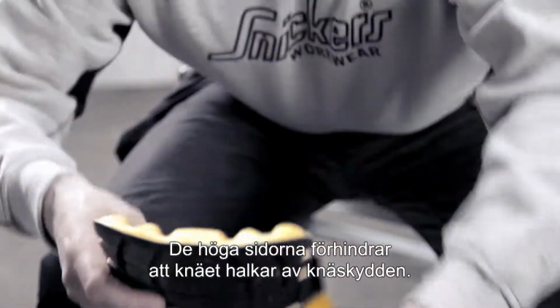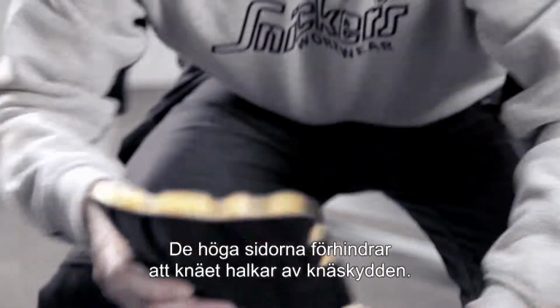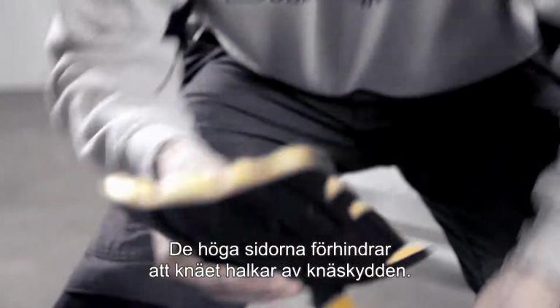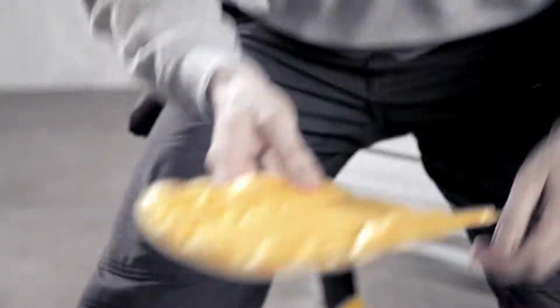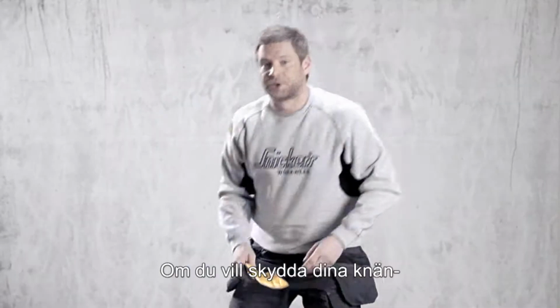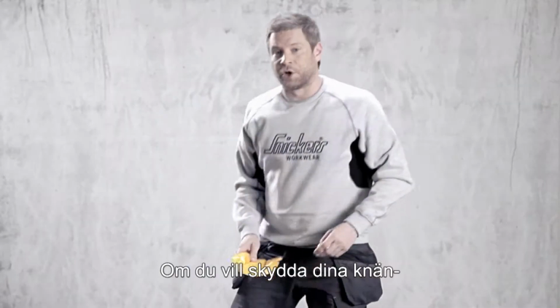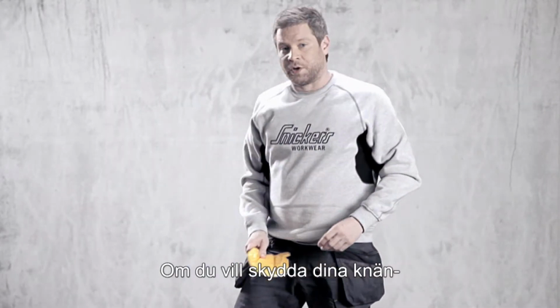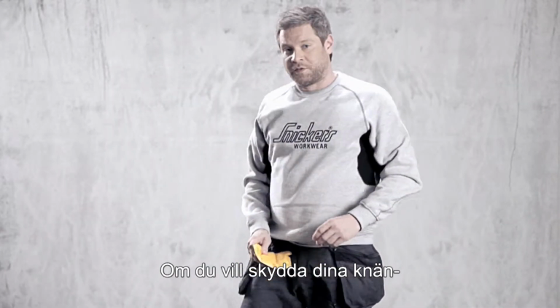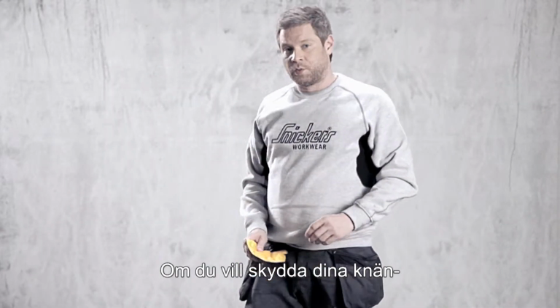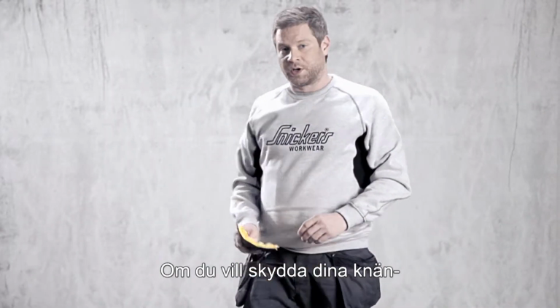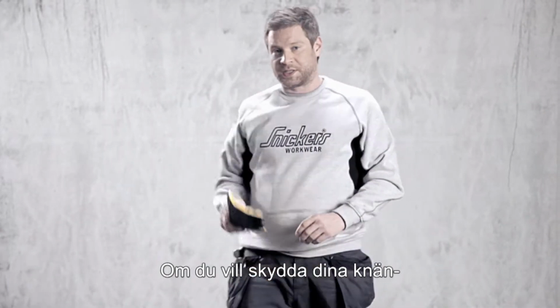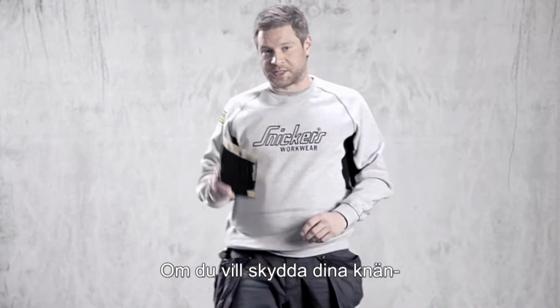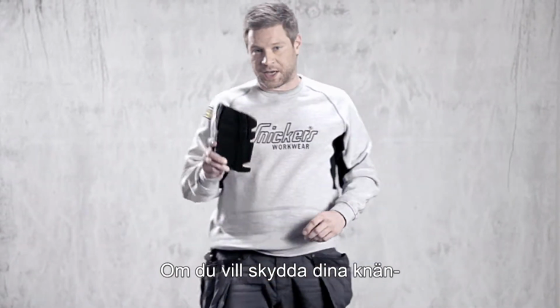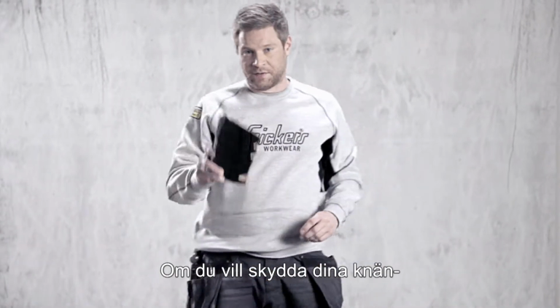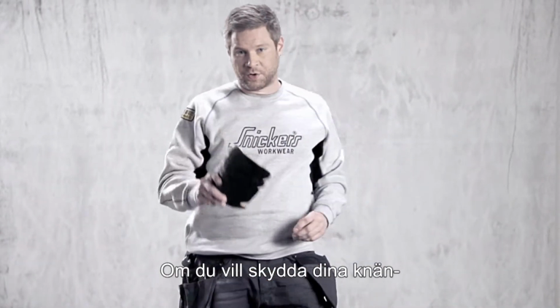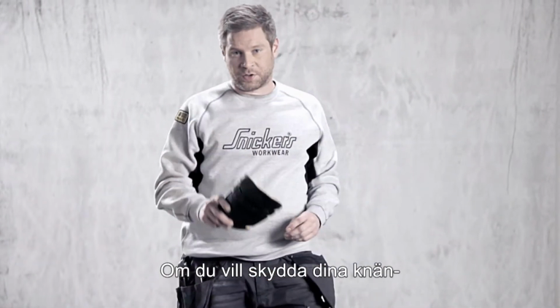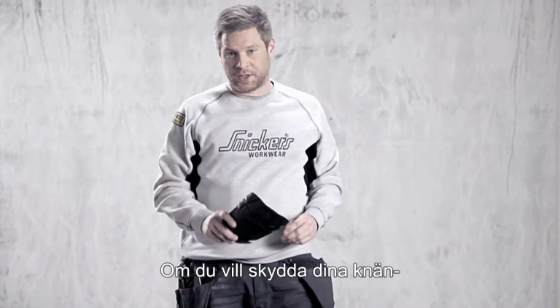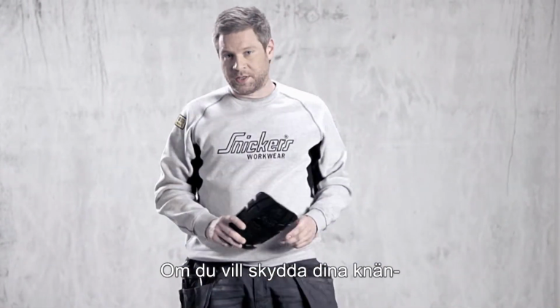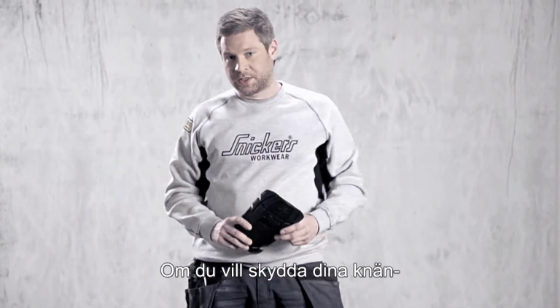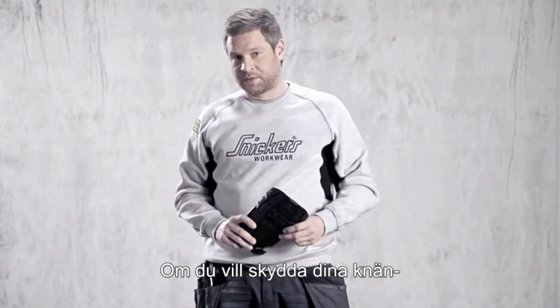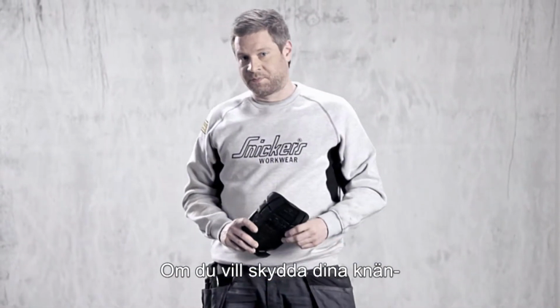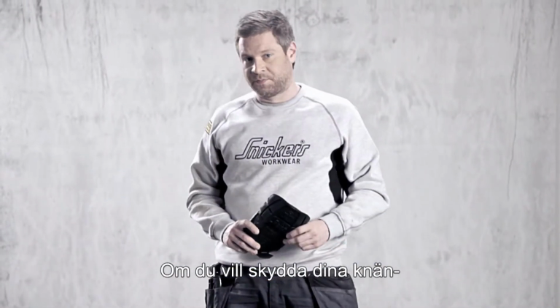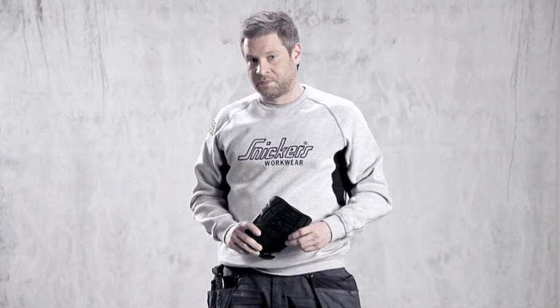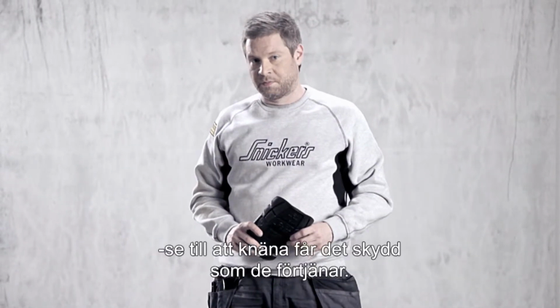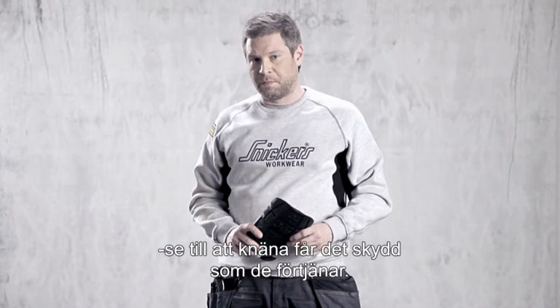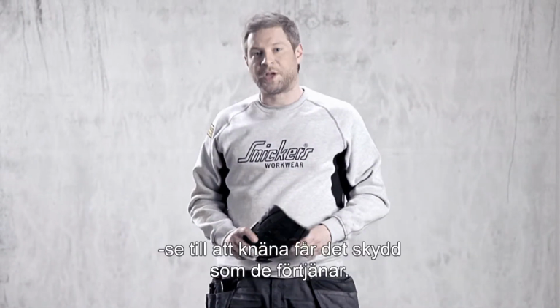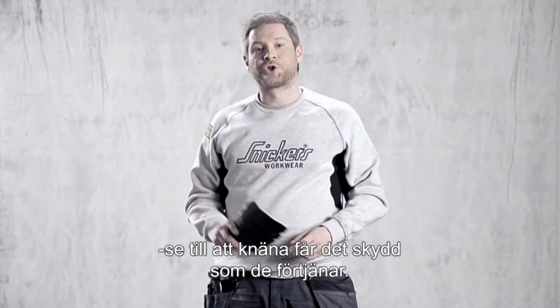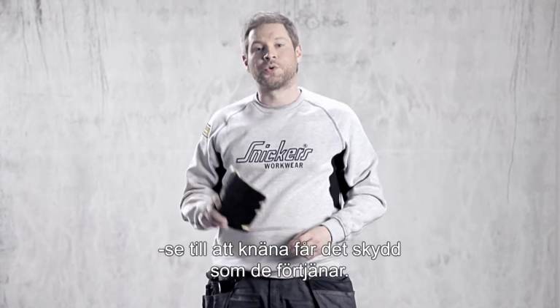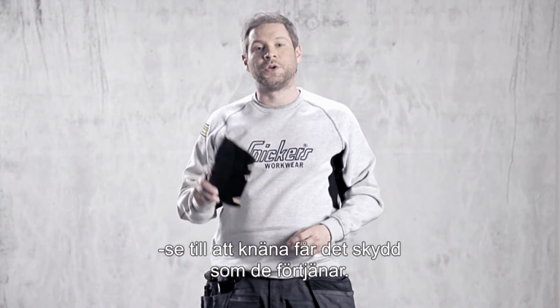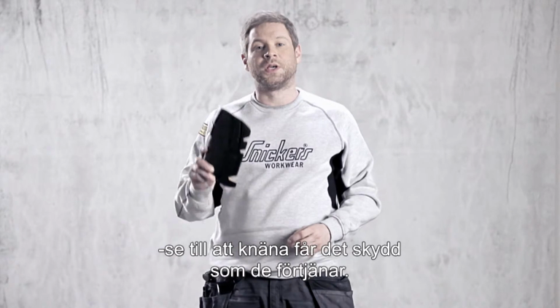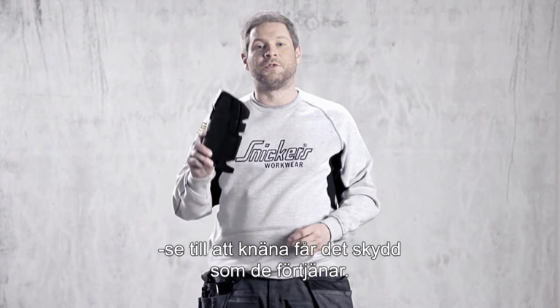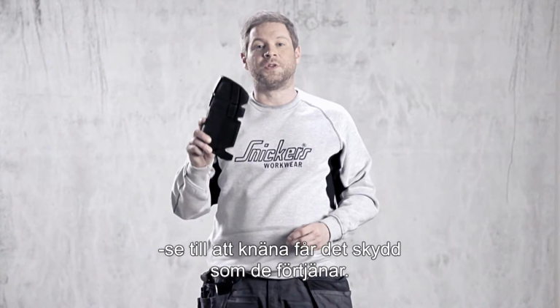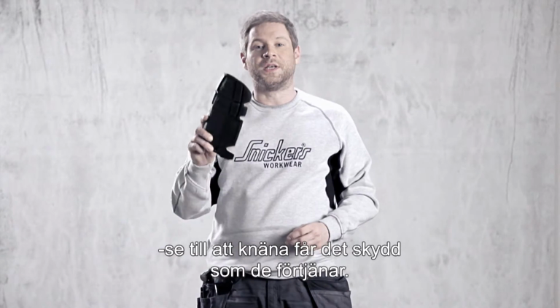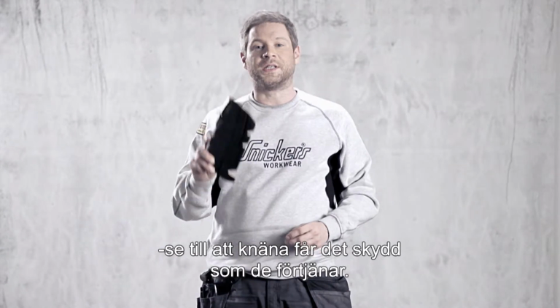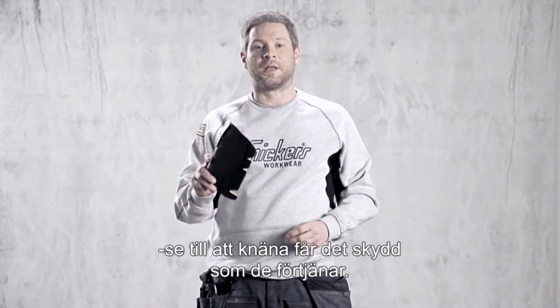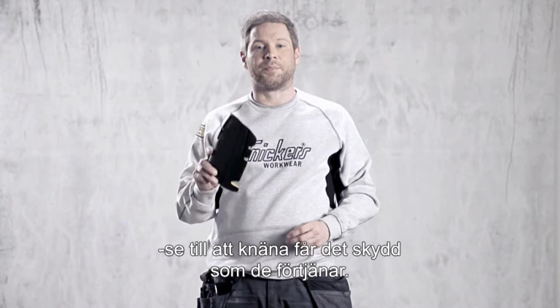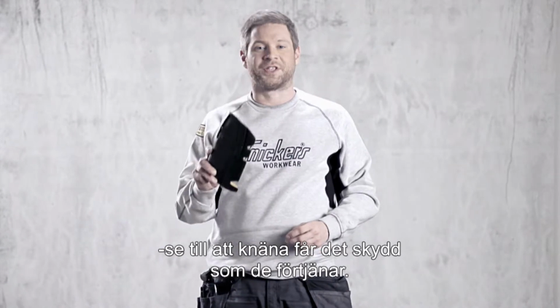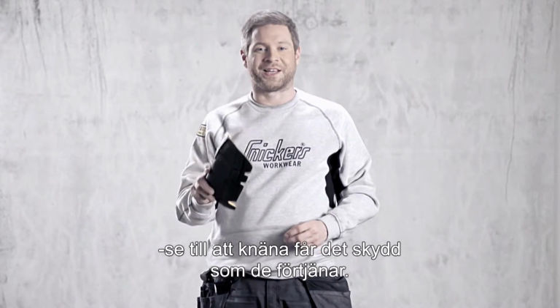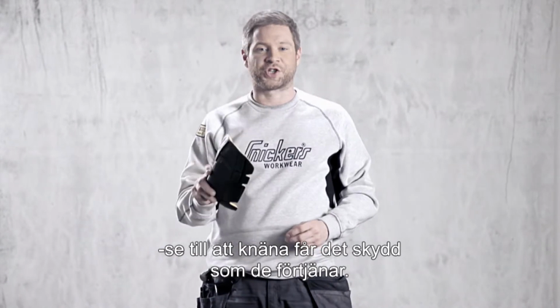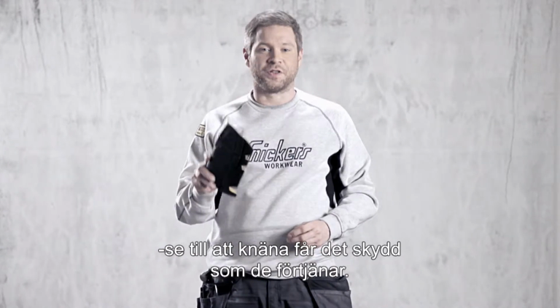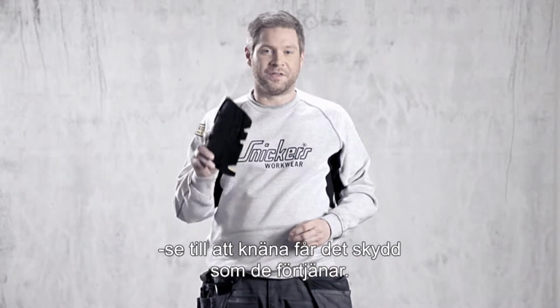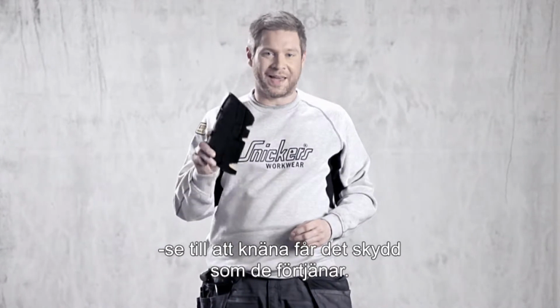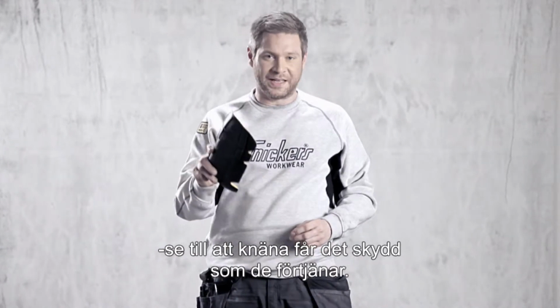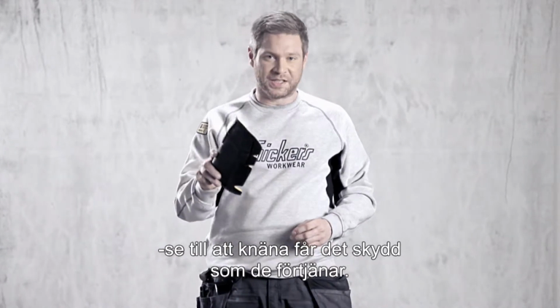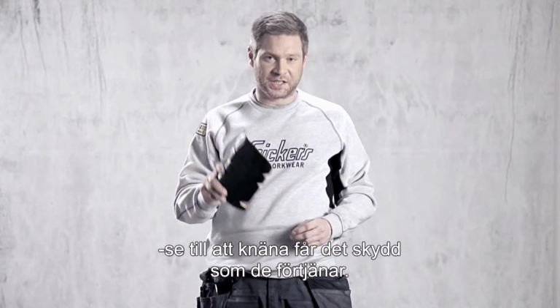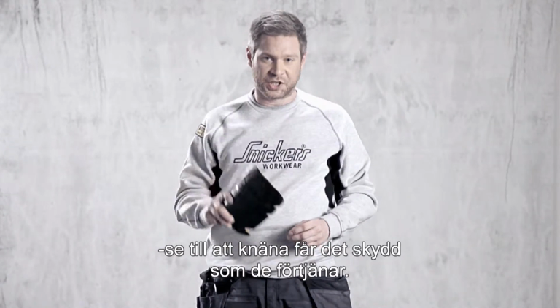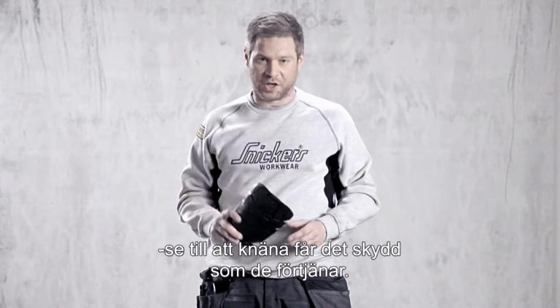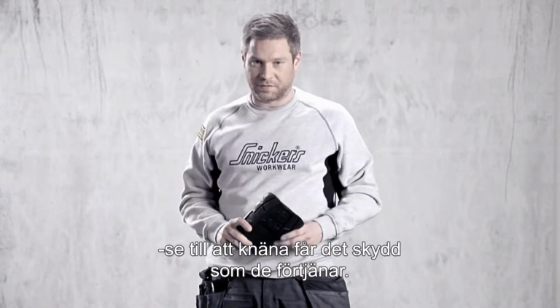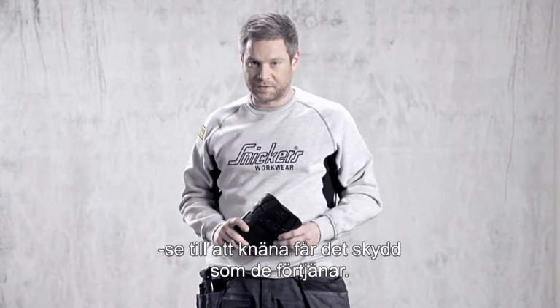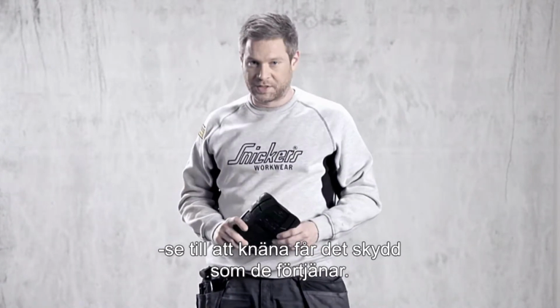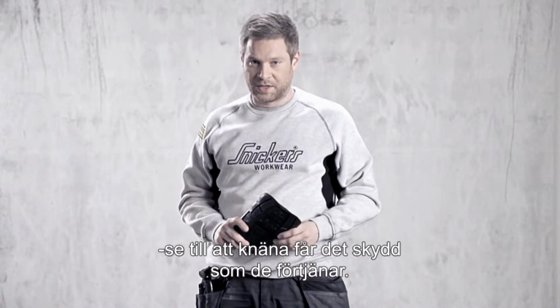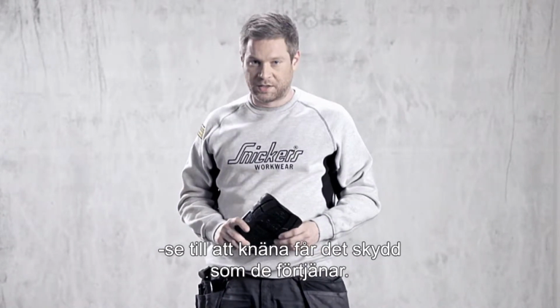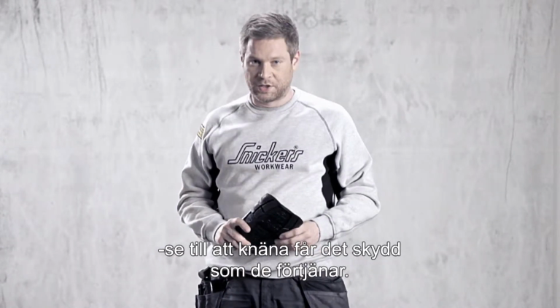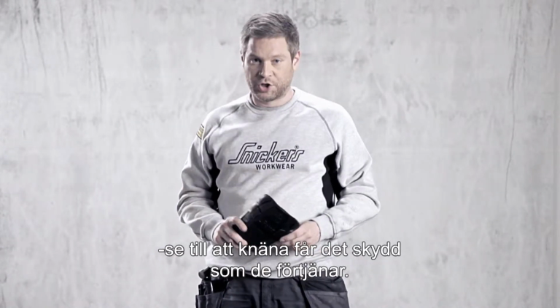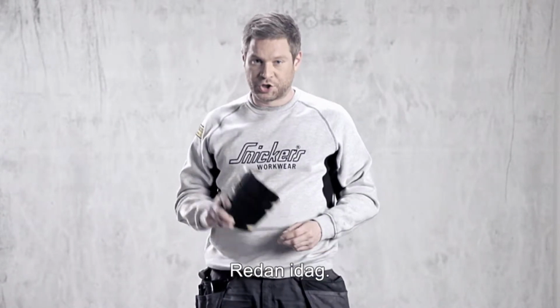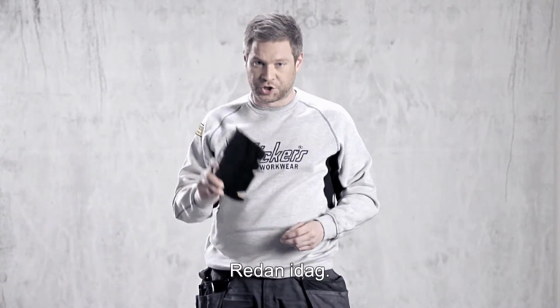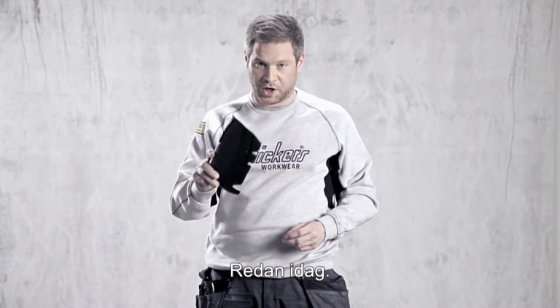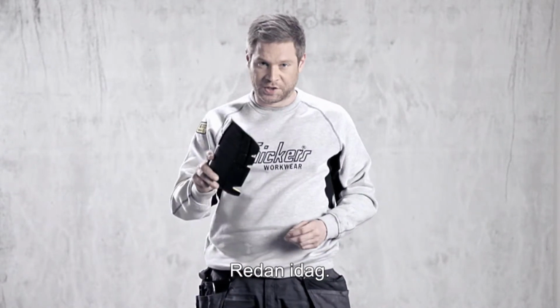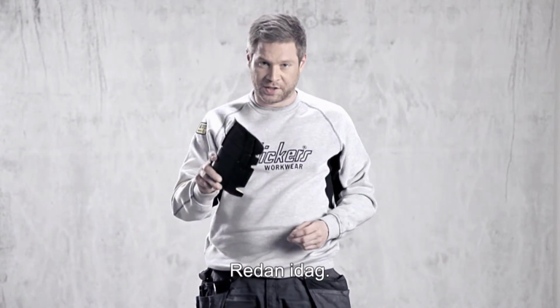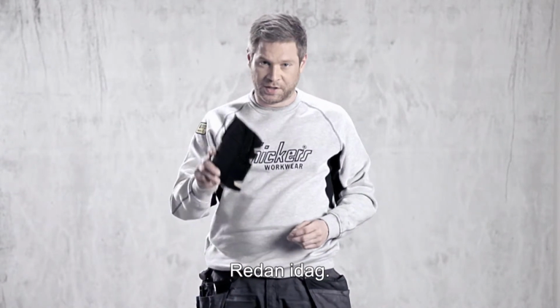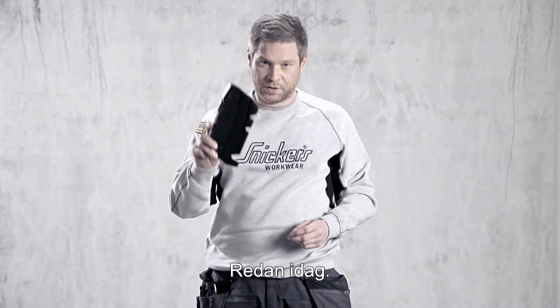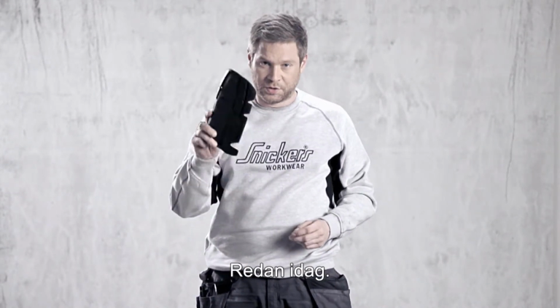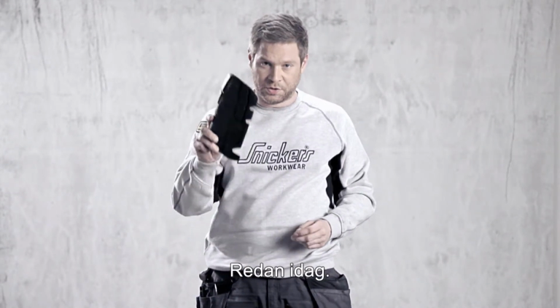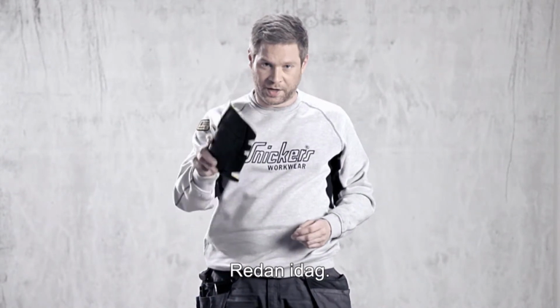So if you want to save your knees, make sure you give your knees the protection they deserve — starting today.